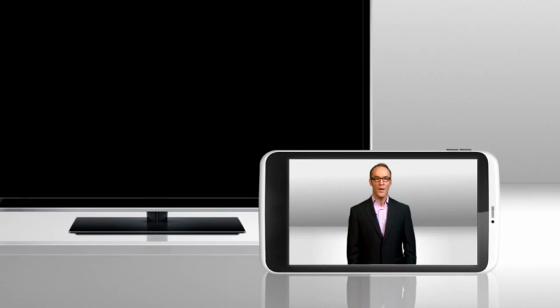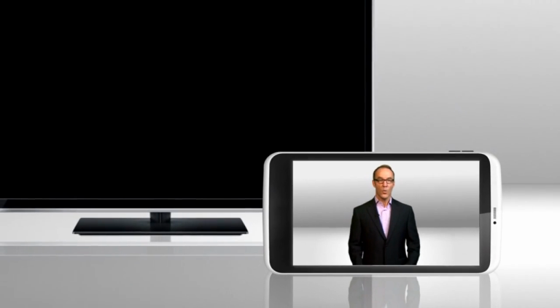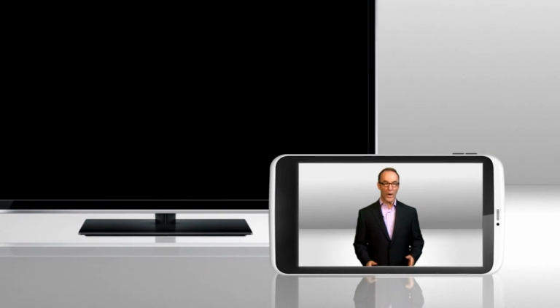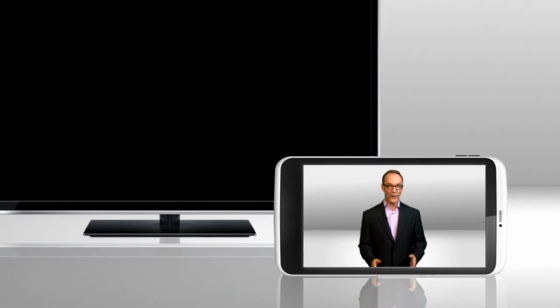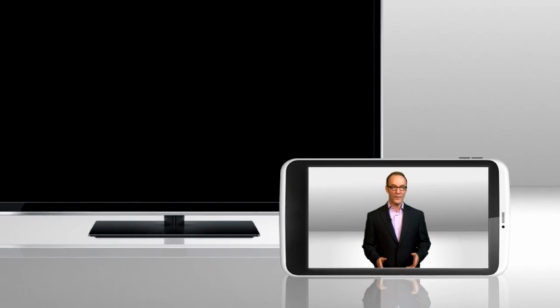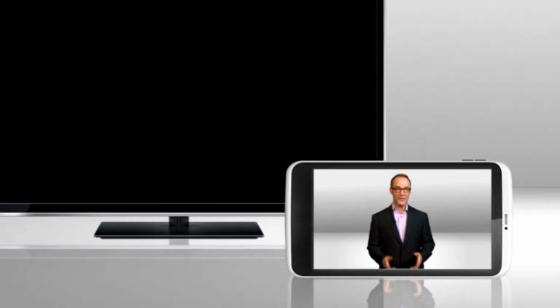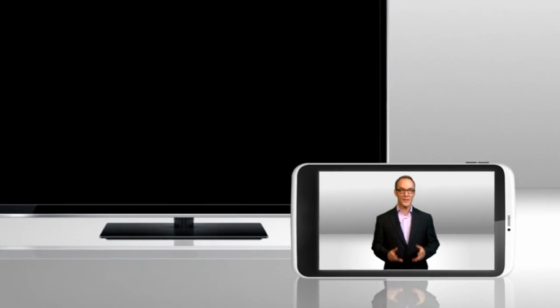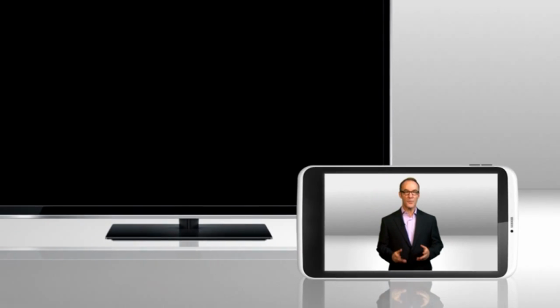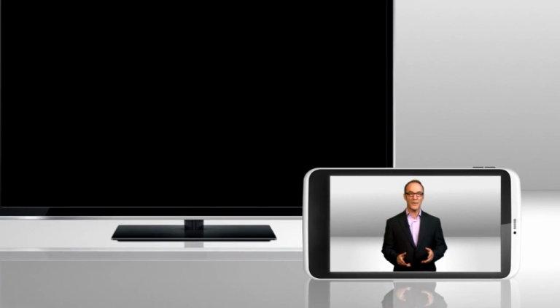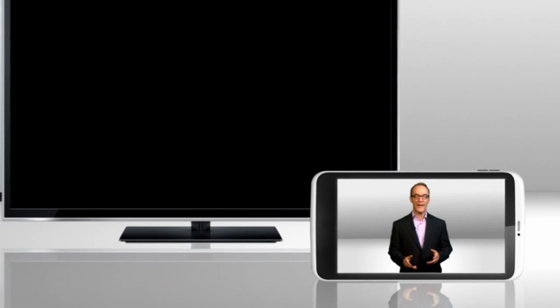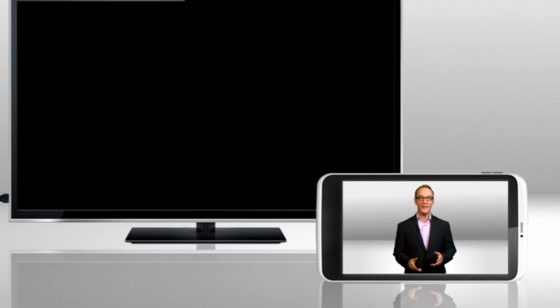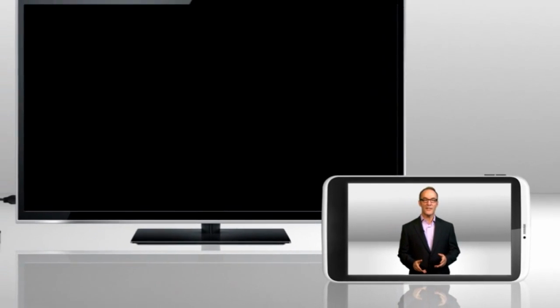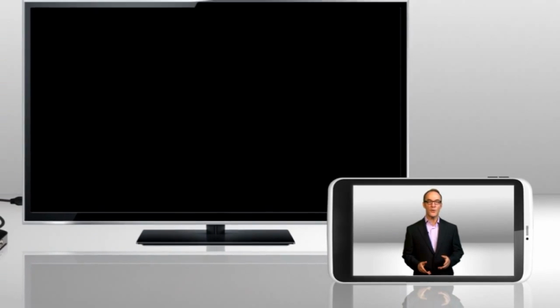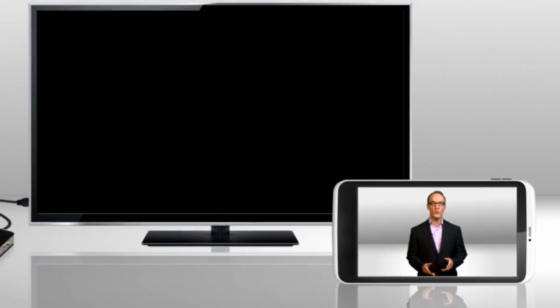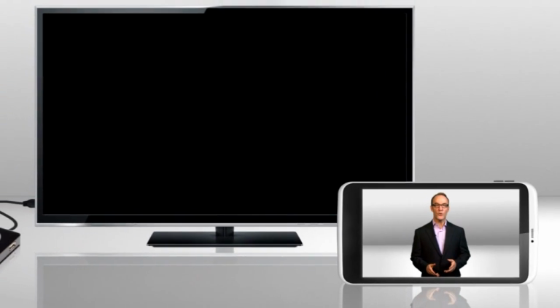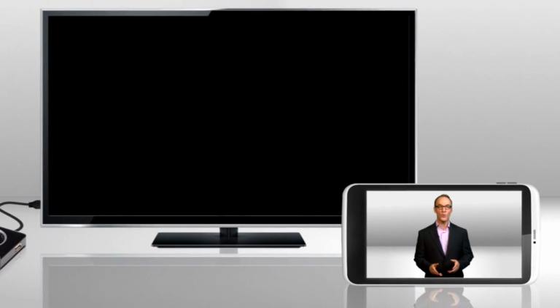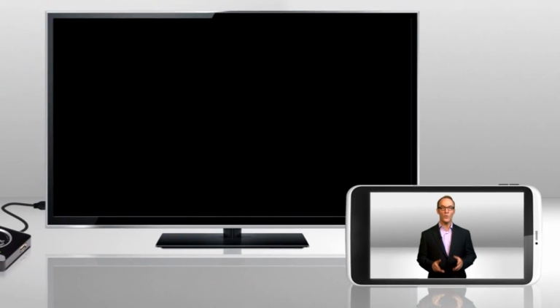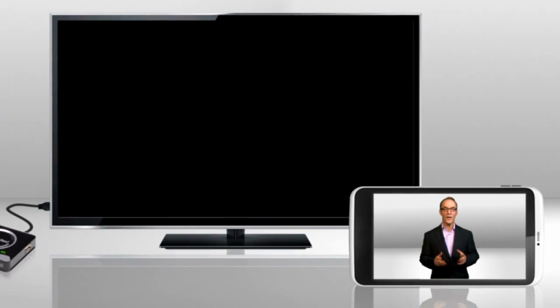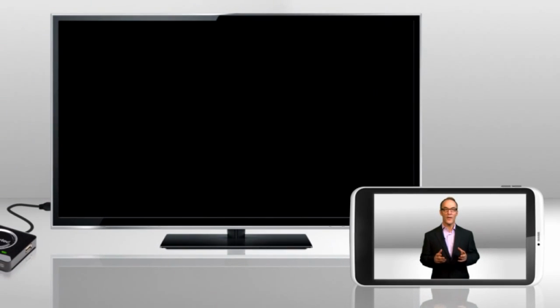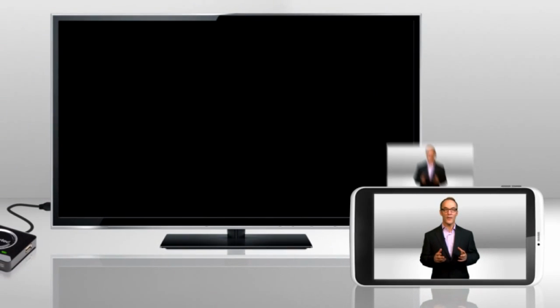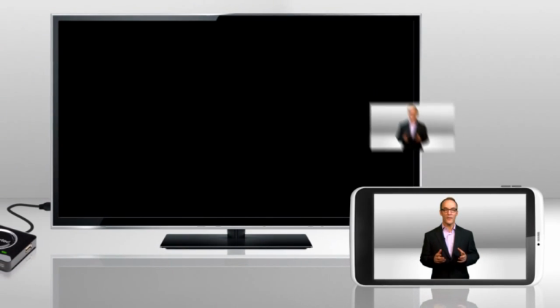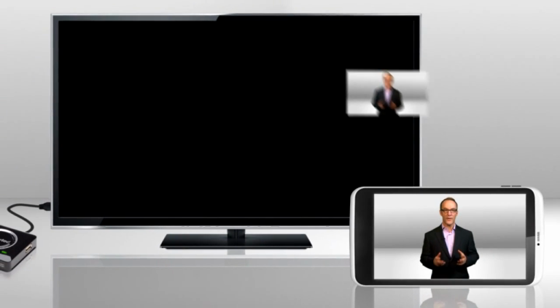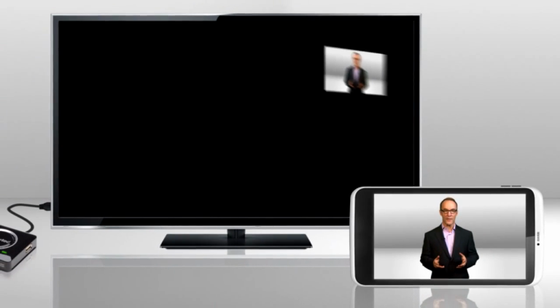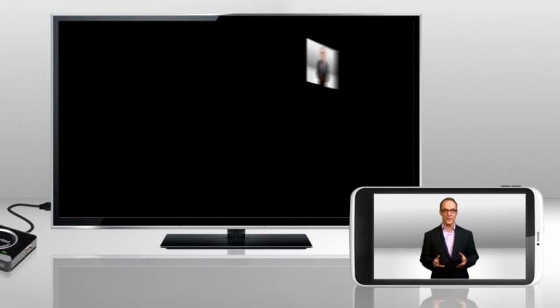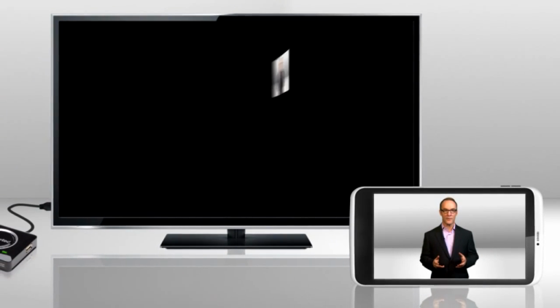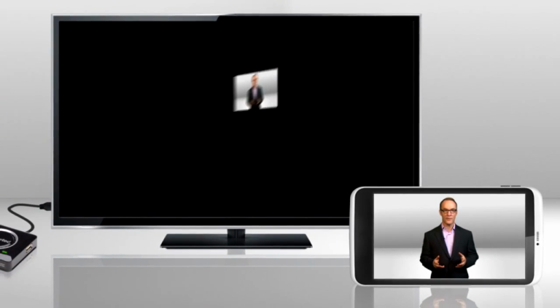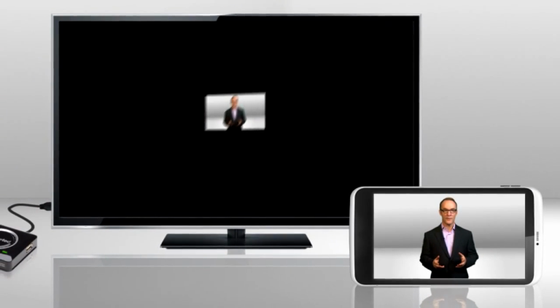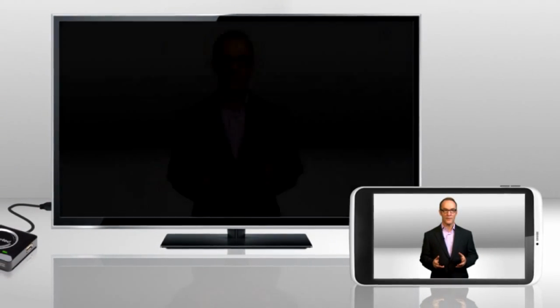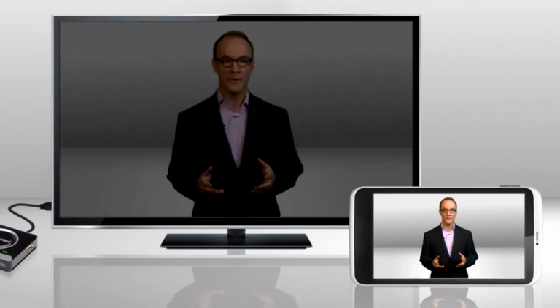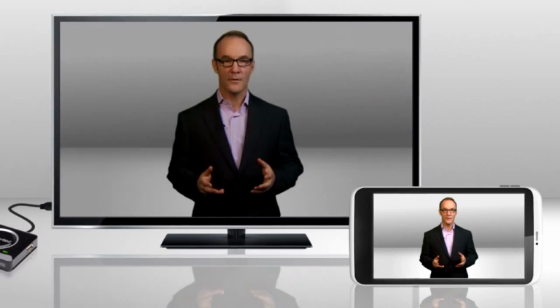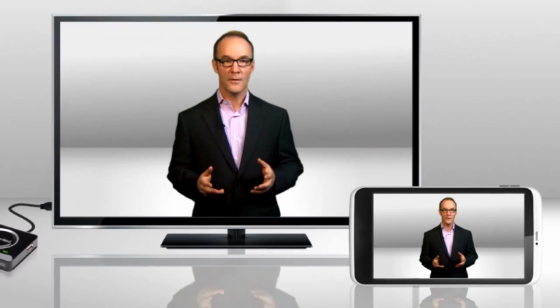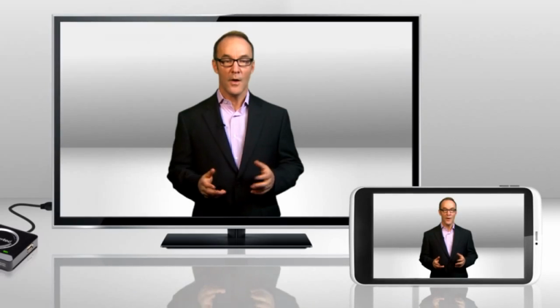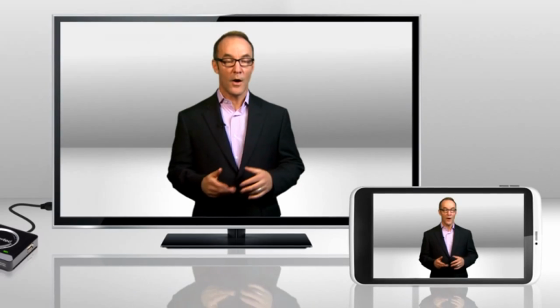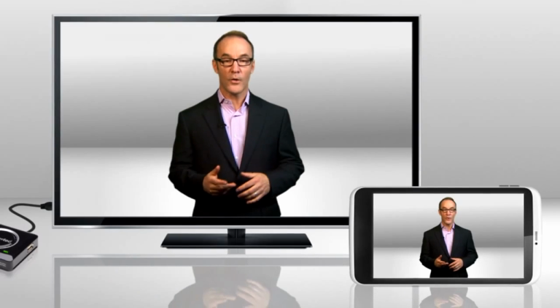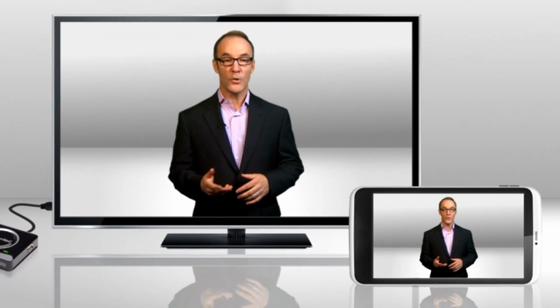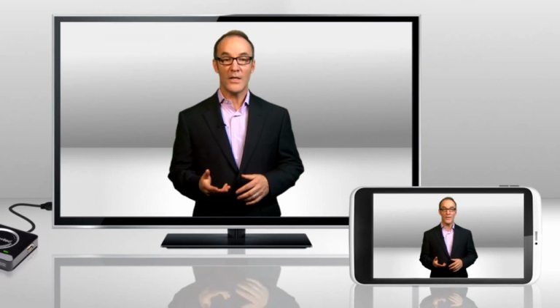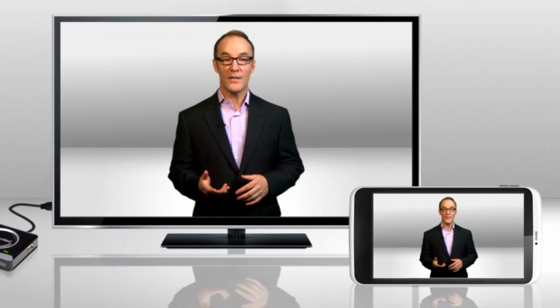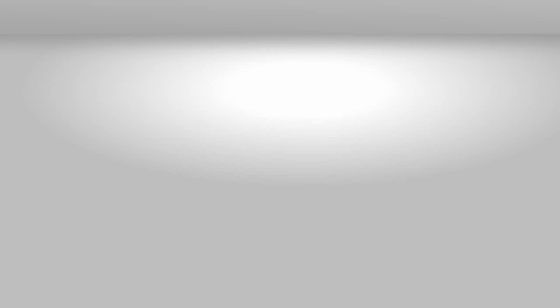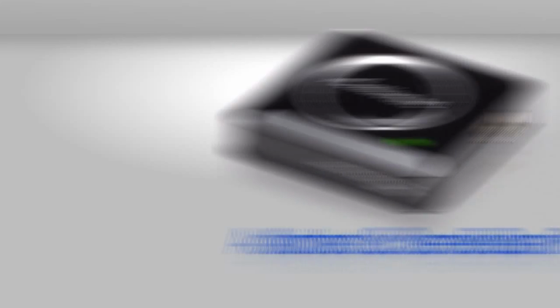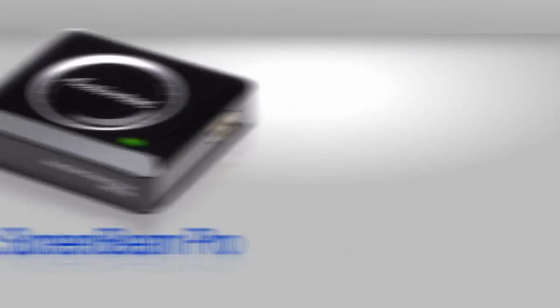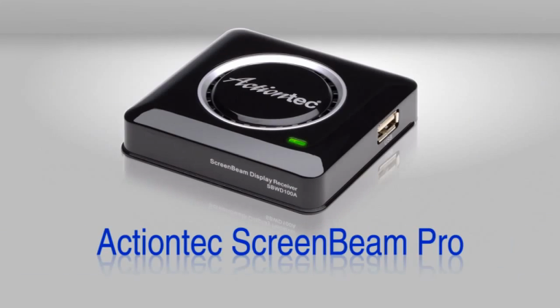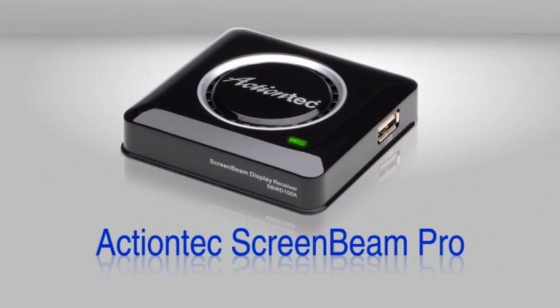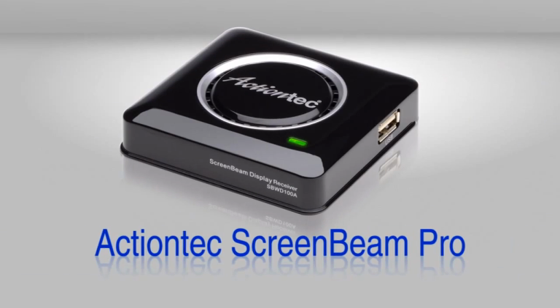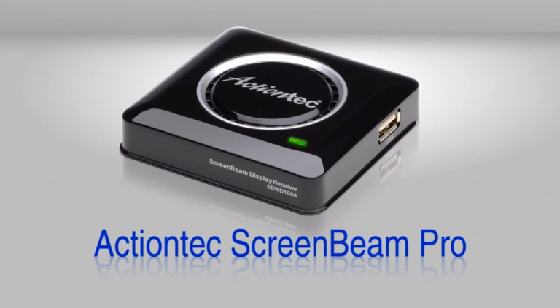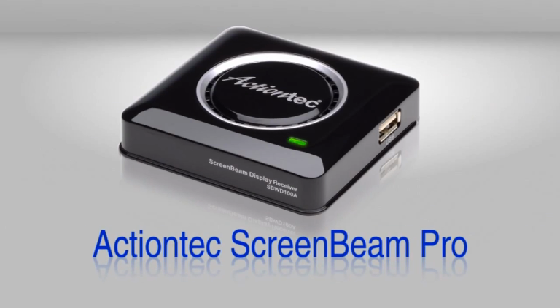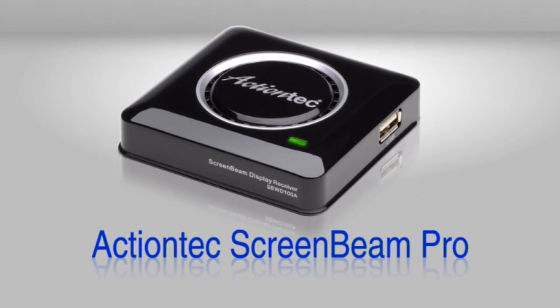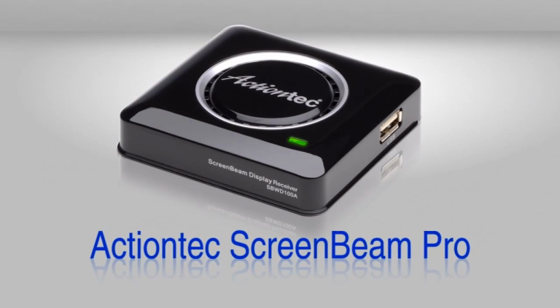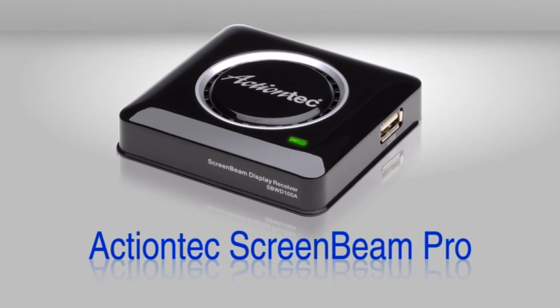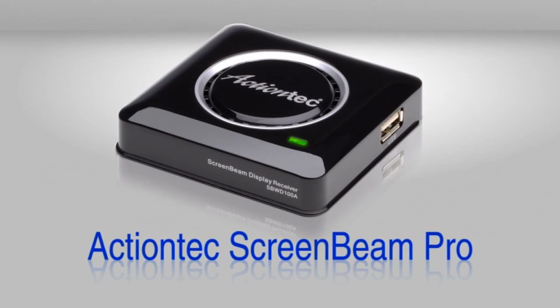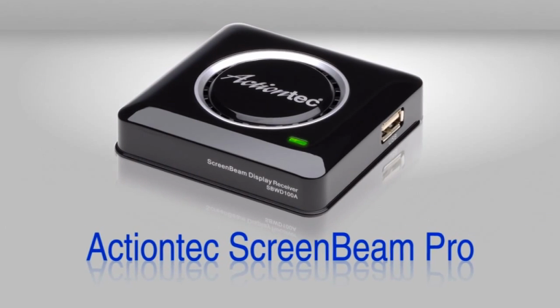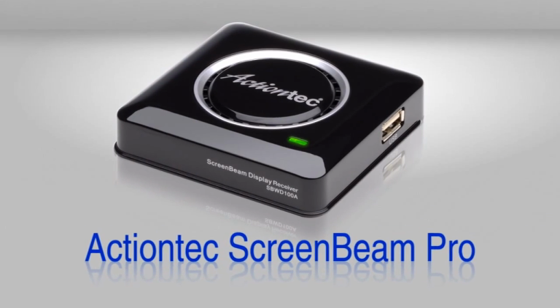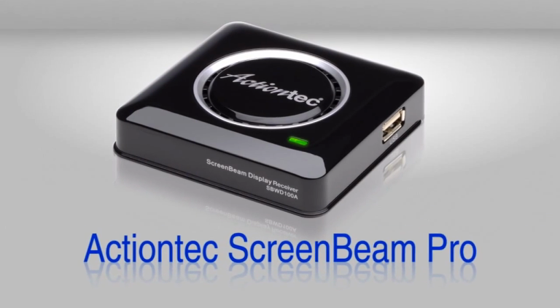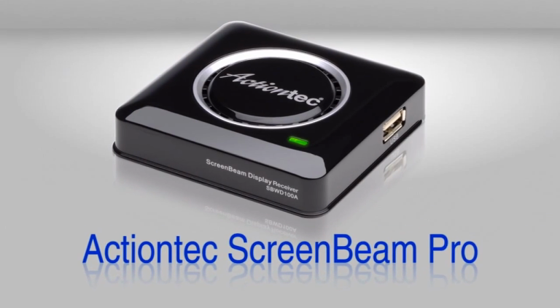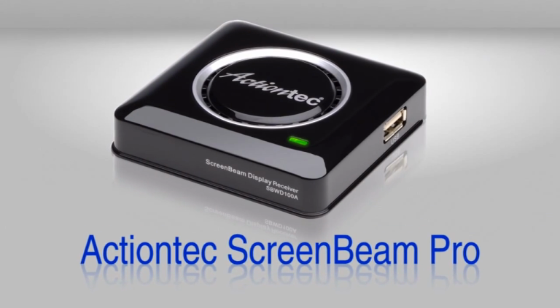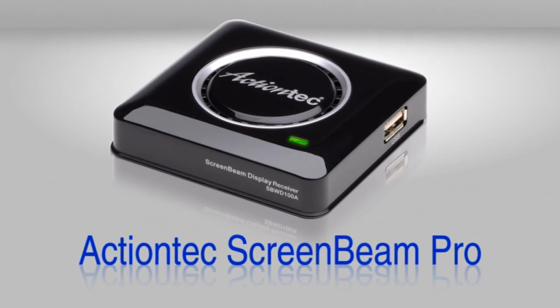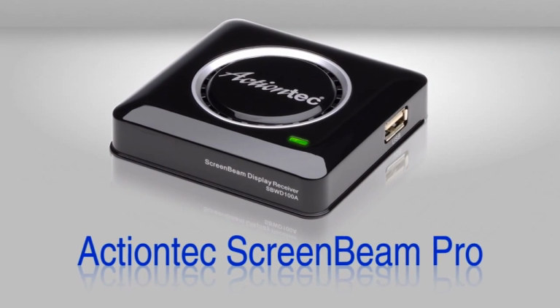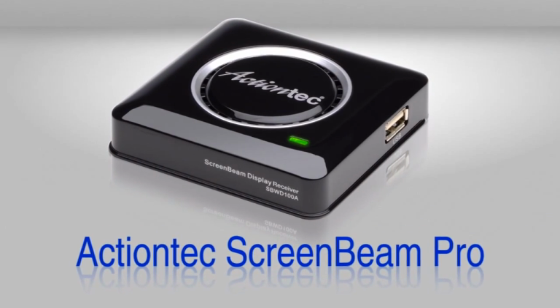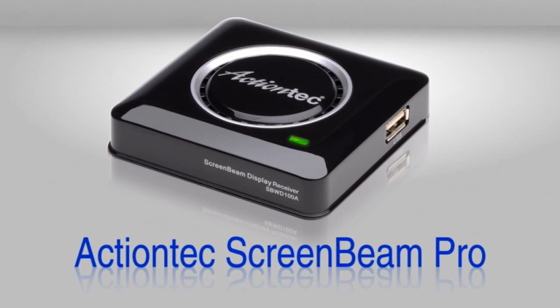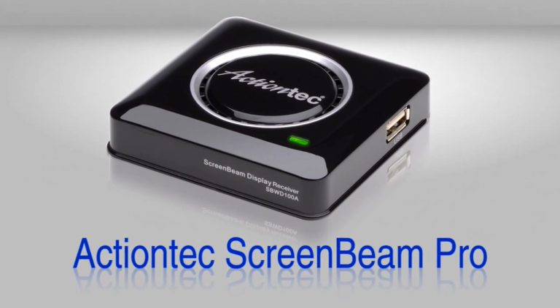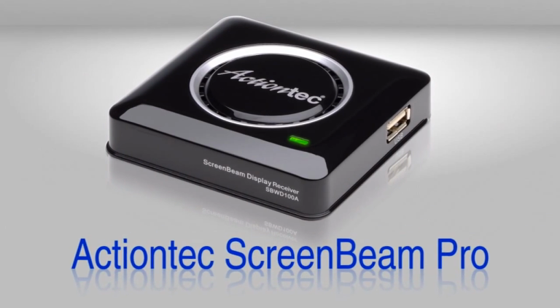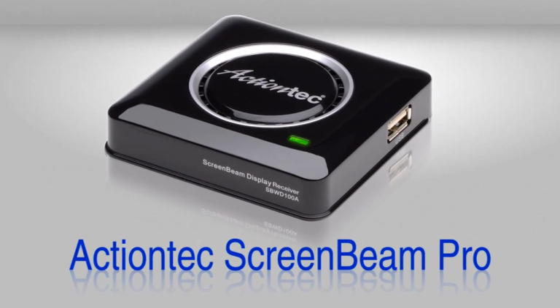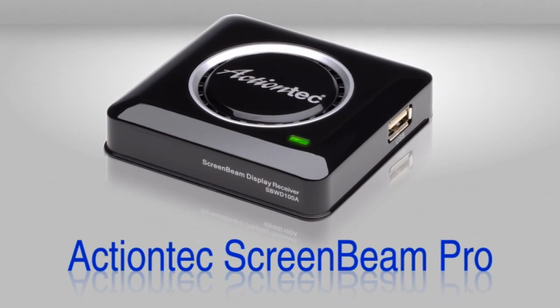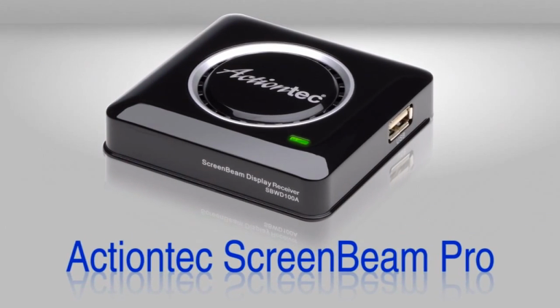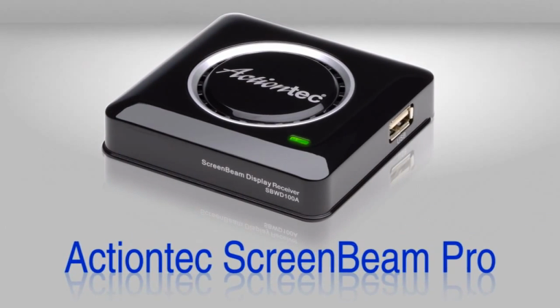Wireless display lets you do this. All you need is Action Tech's ScreenBeam Pro Wireless Display Receiver.